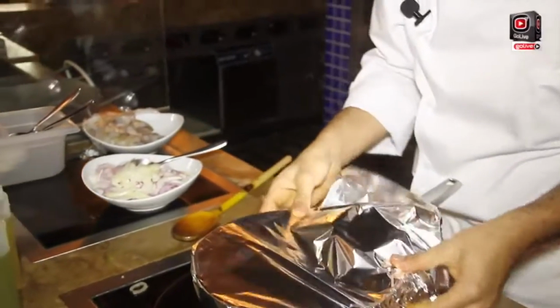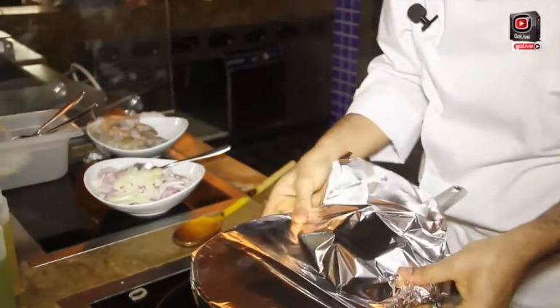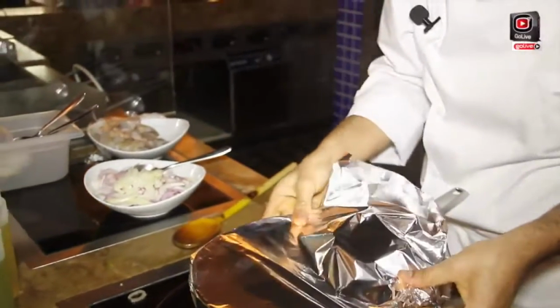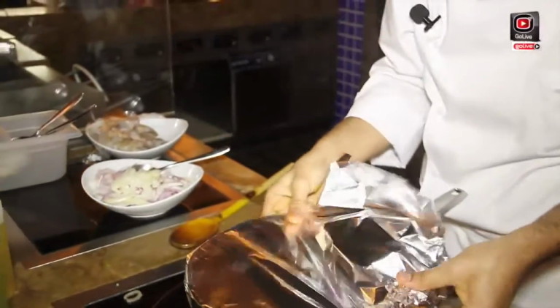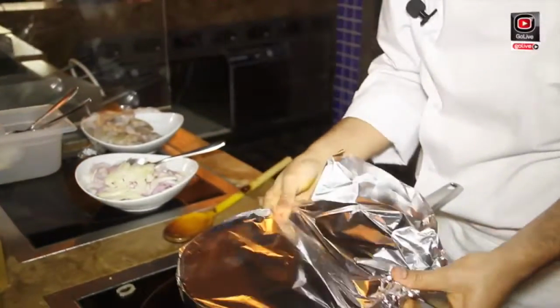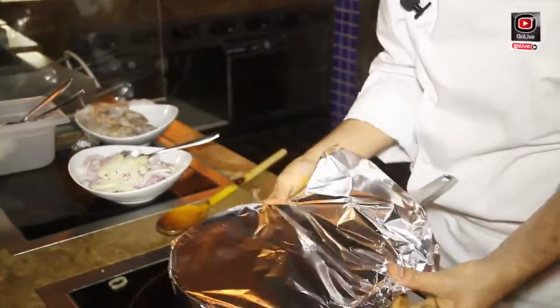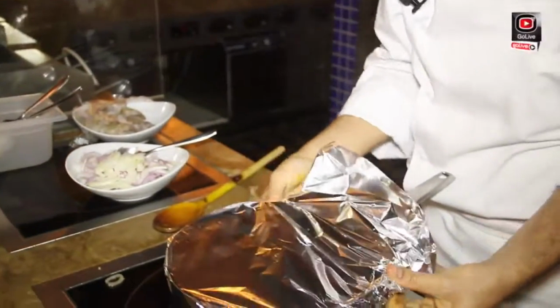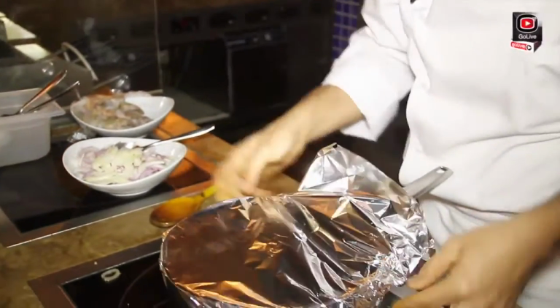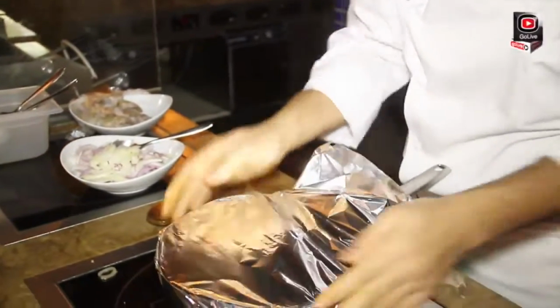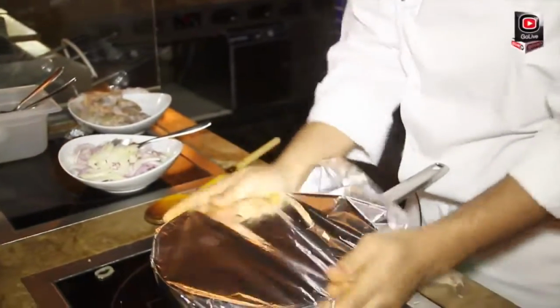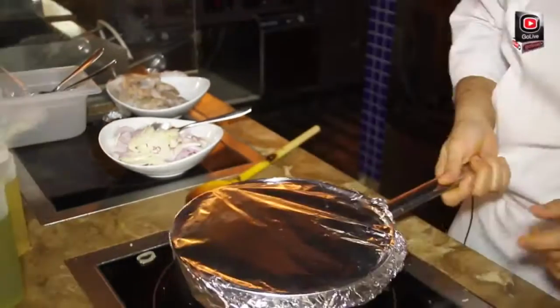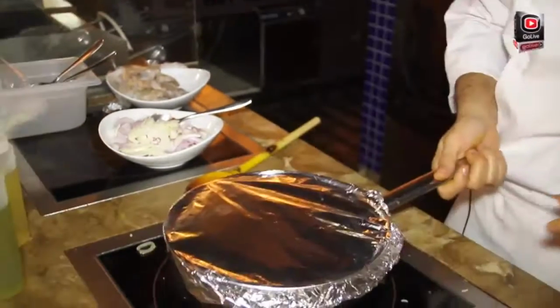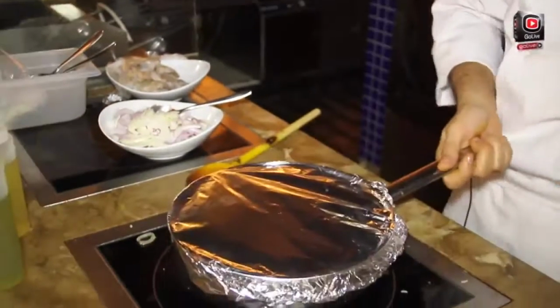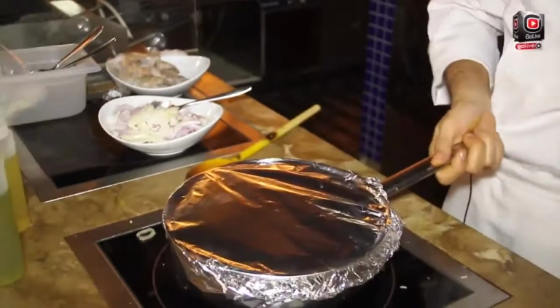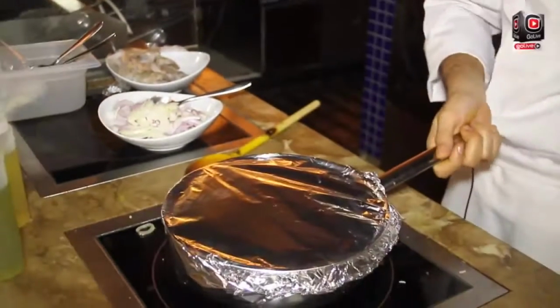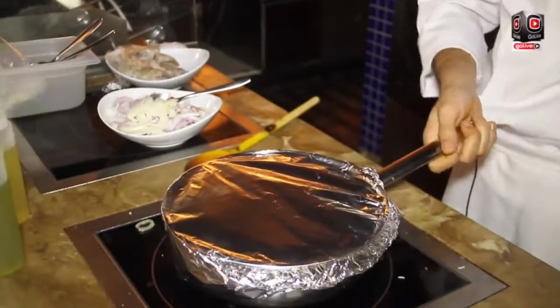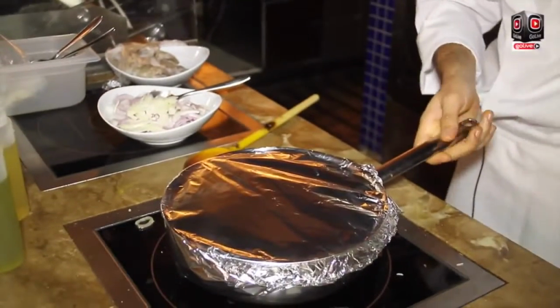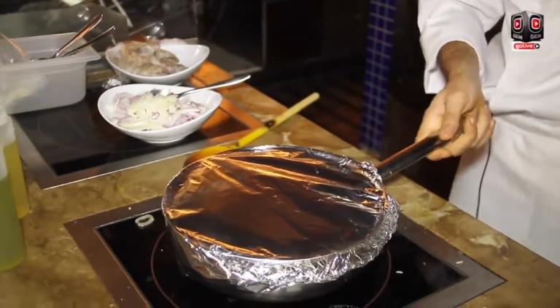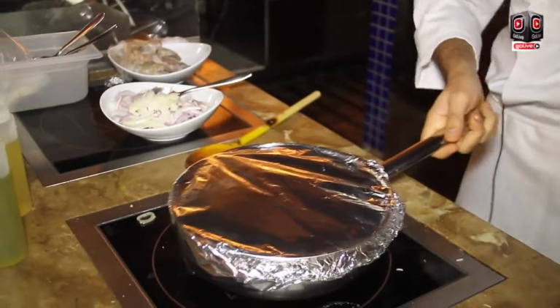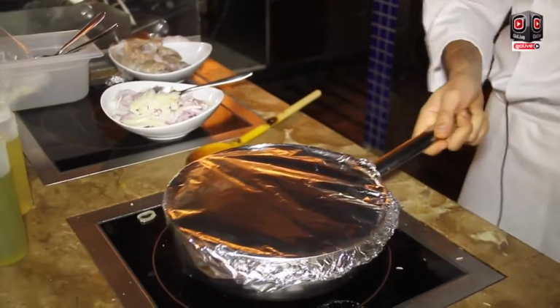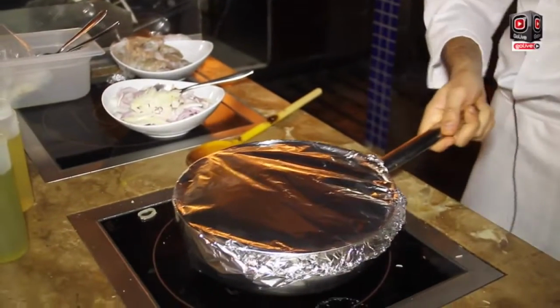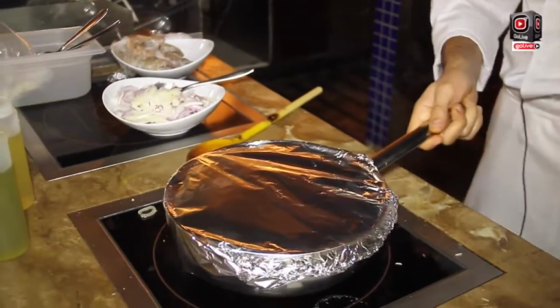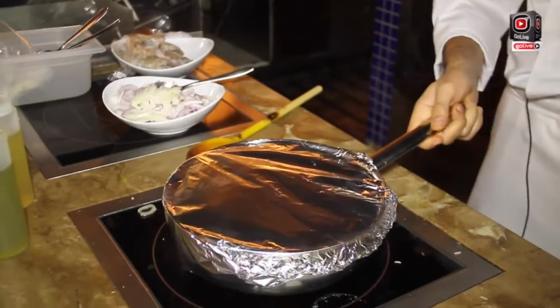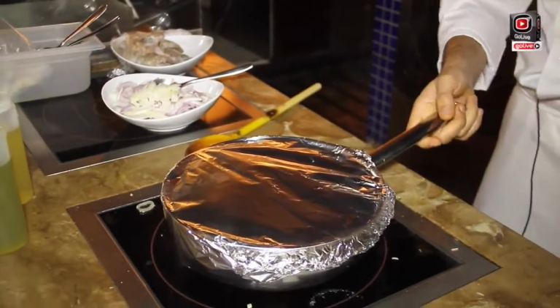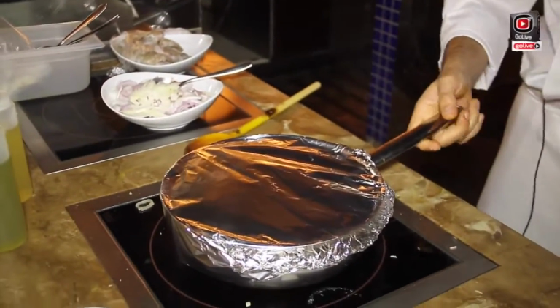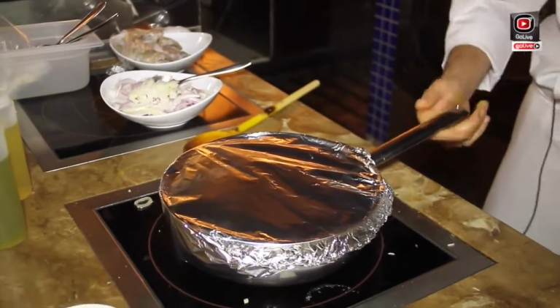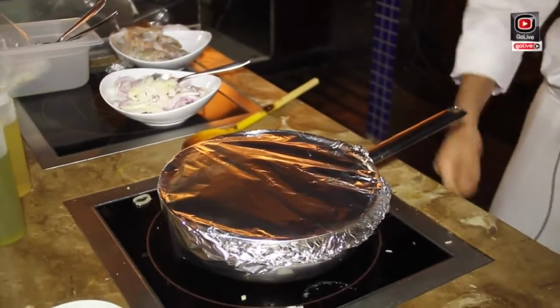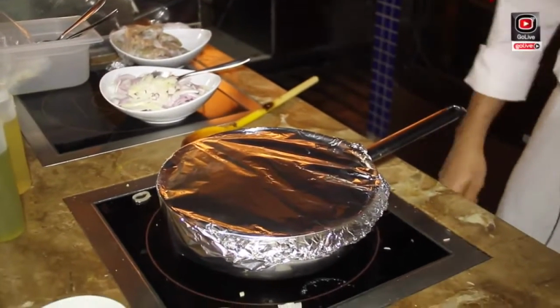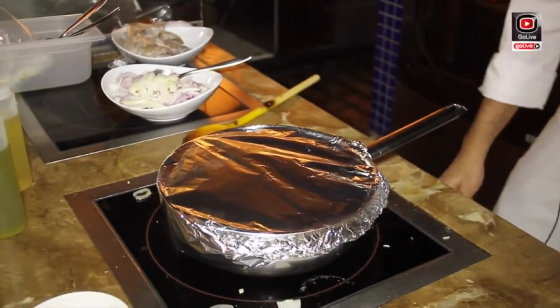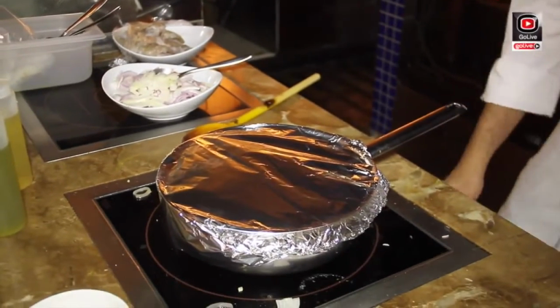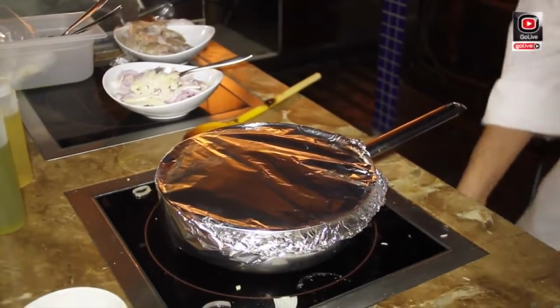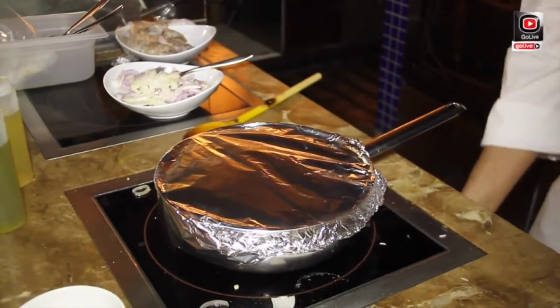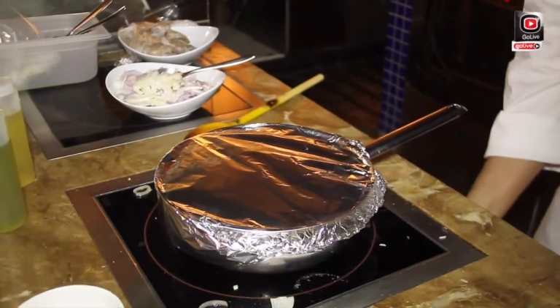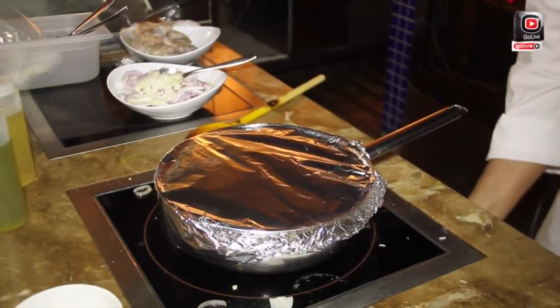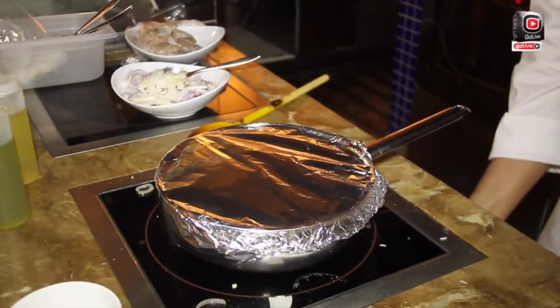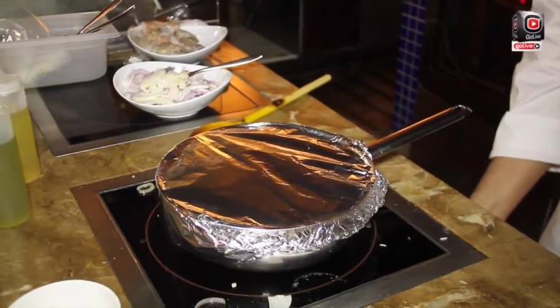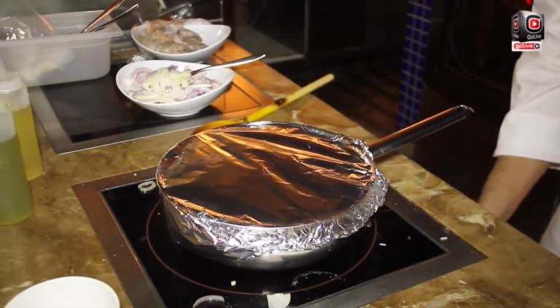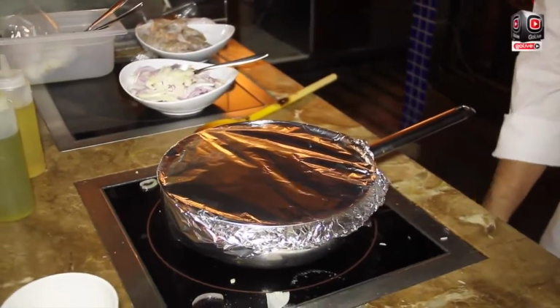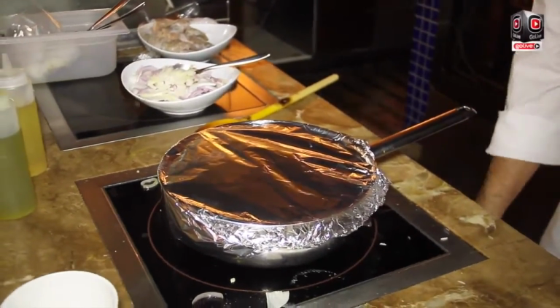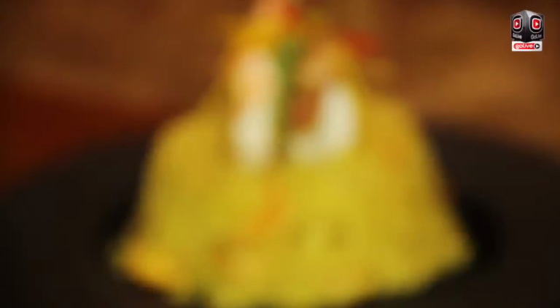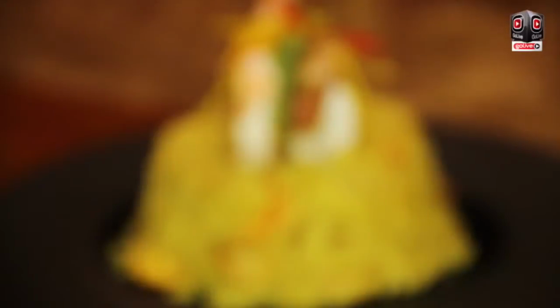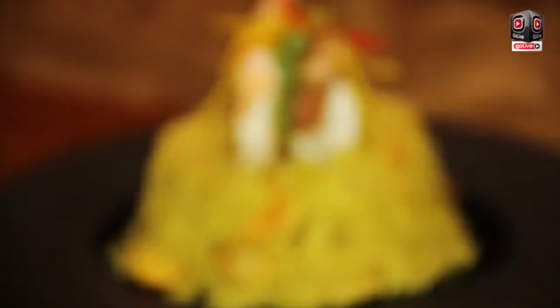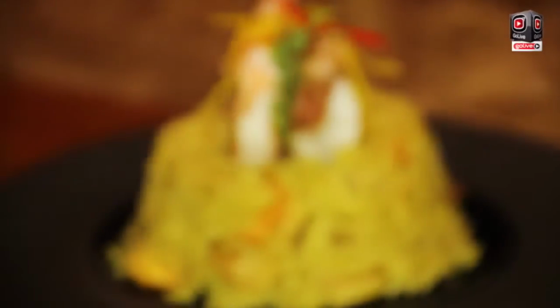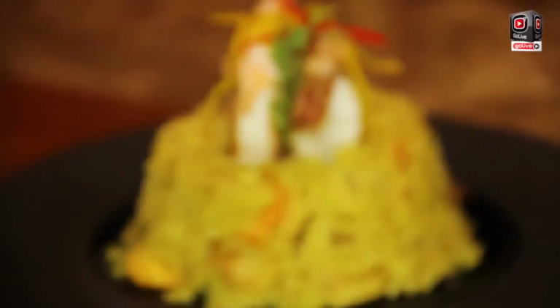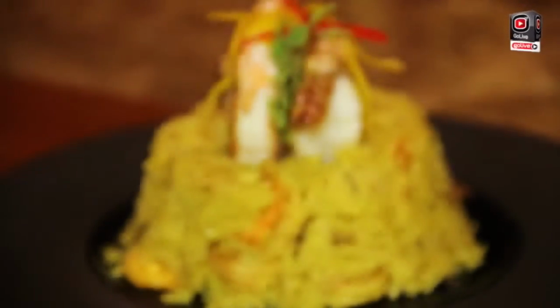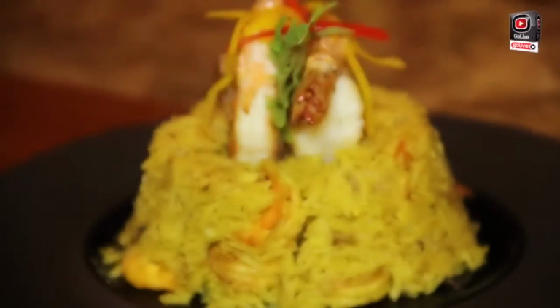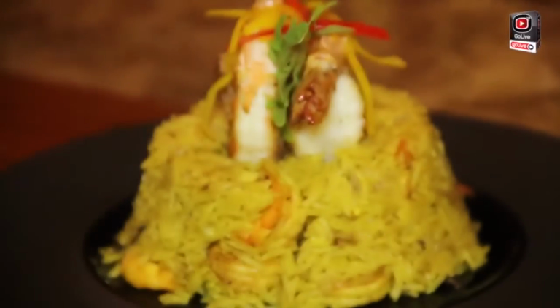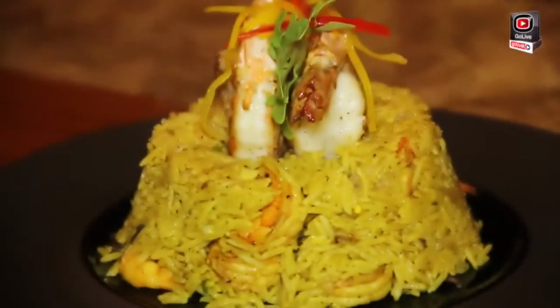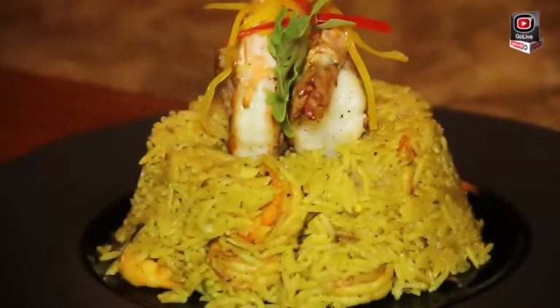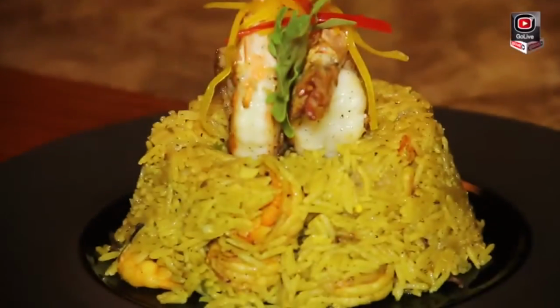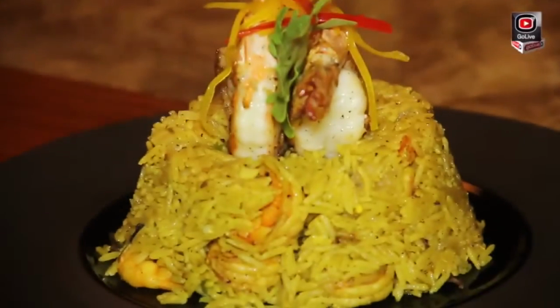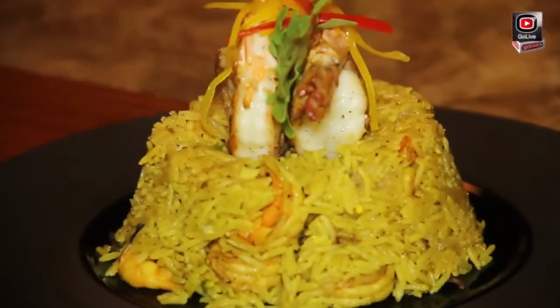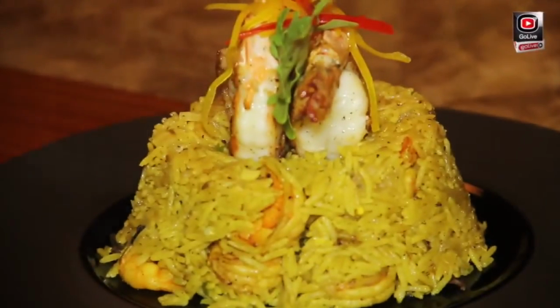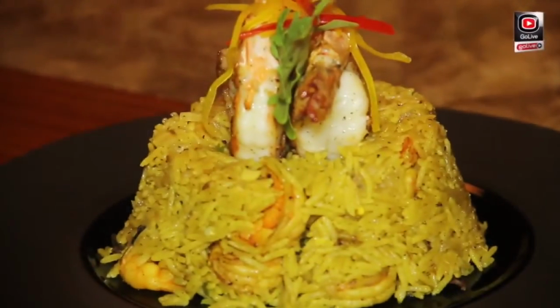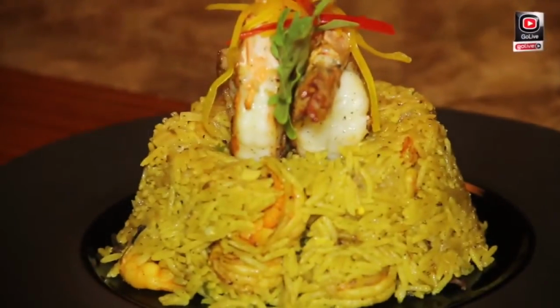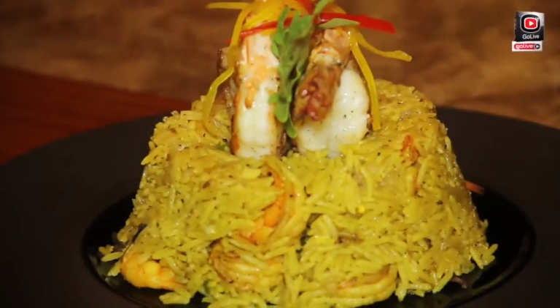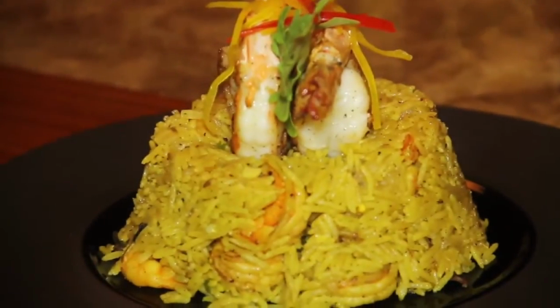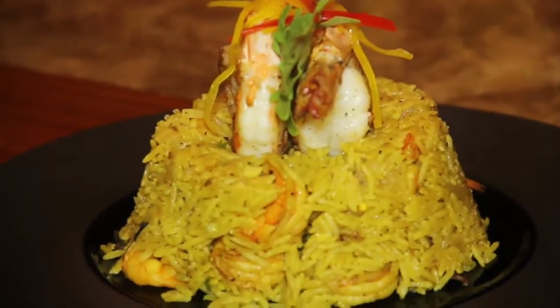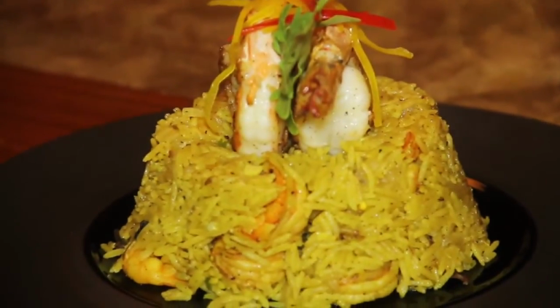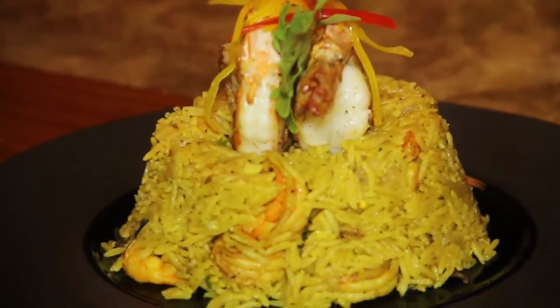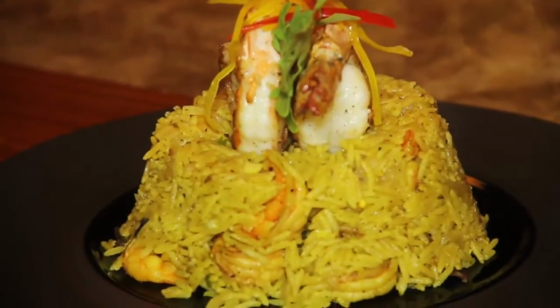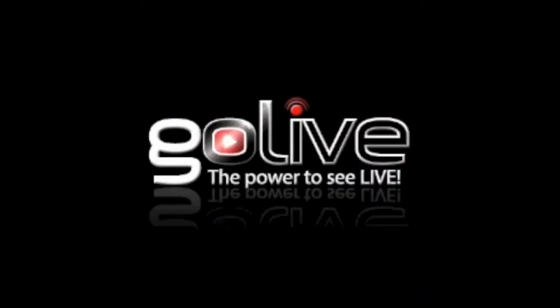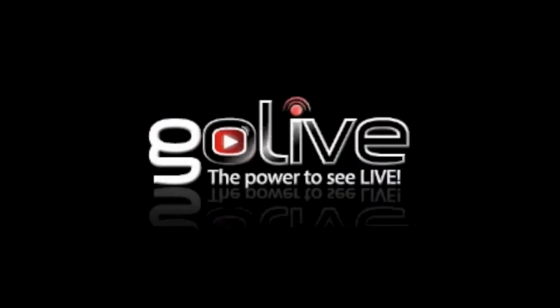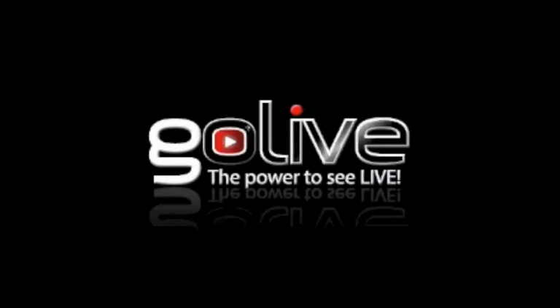About 15 minutes, and the rice is ready.